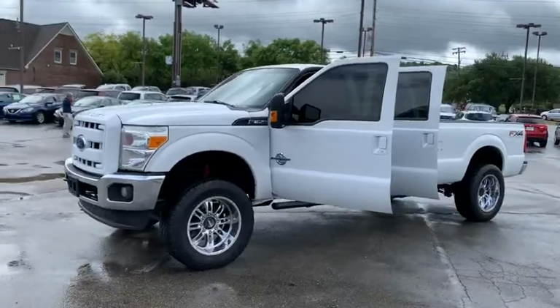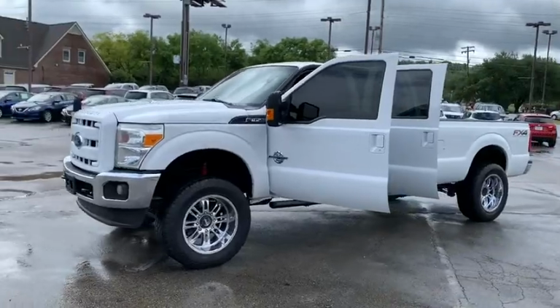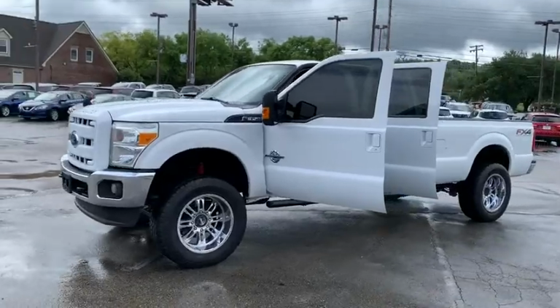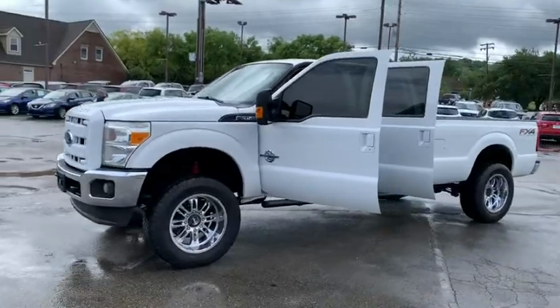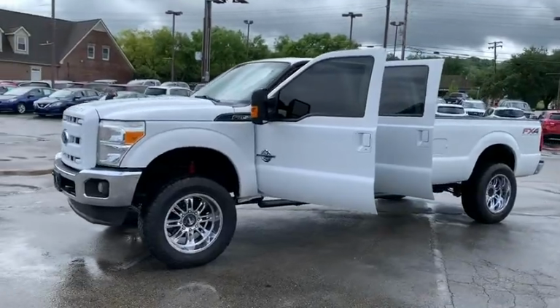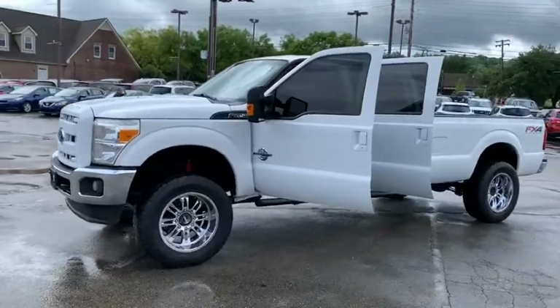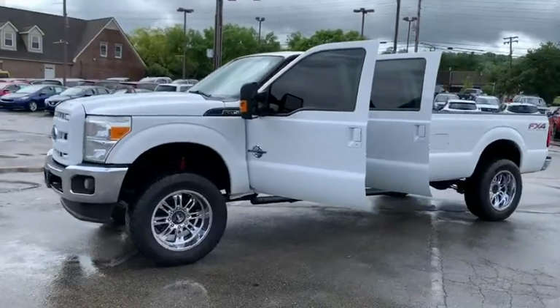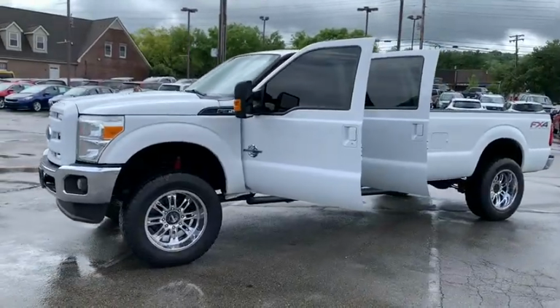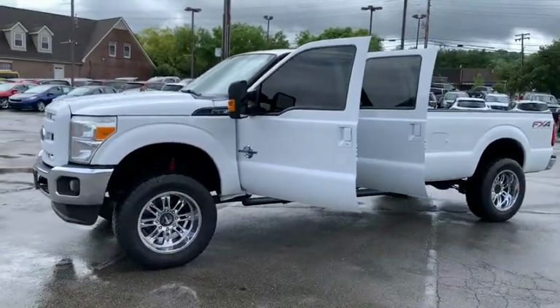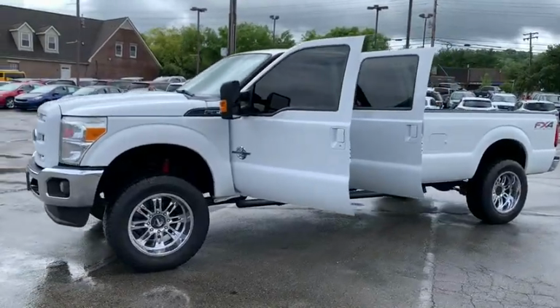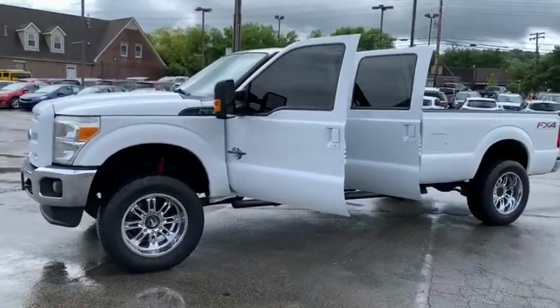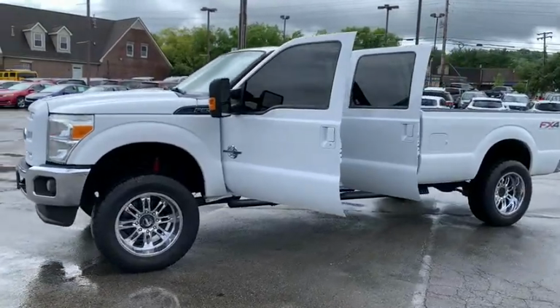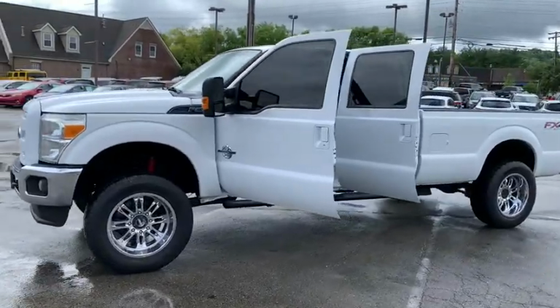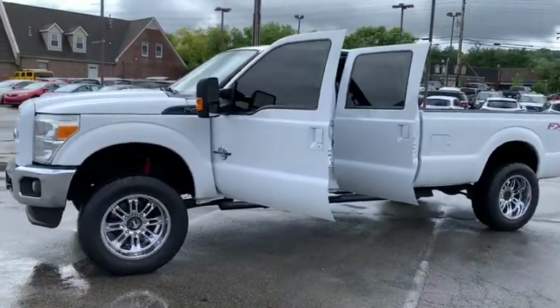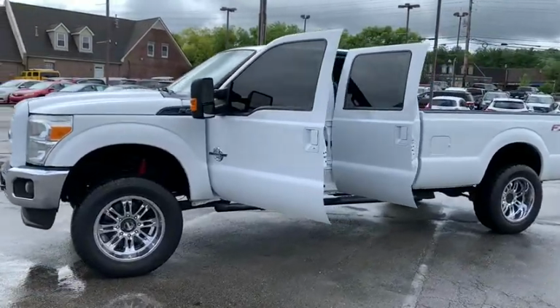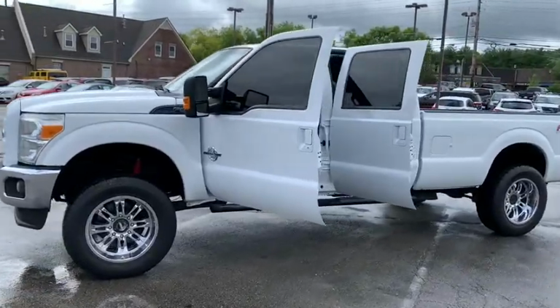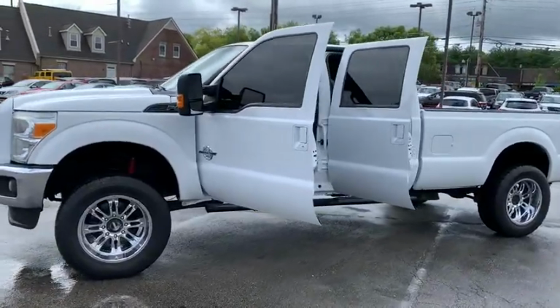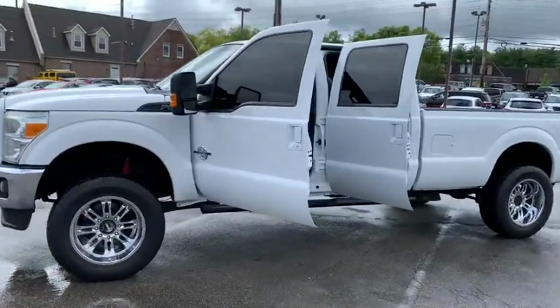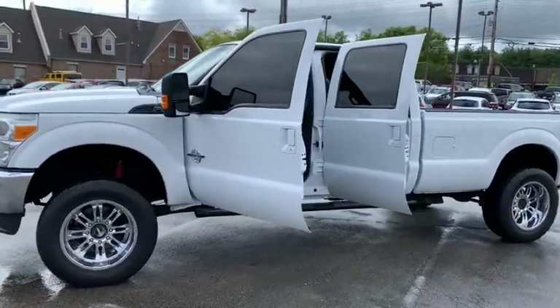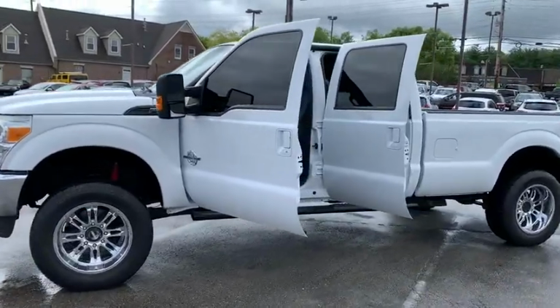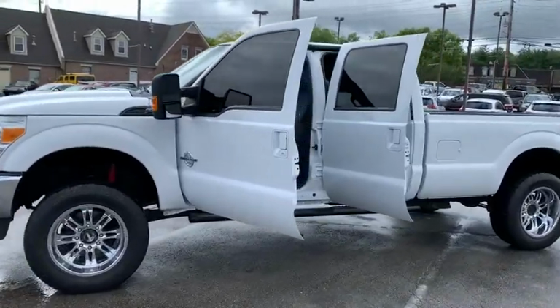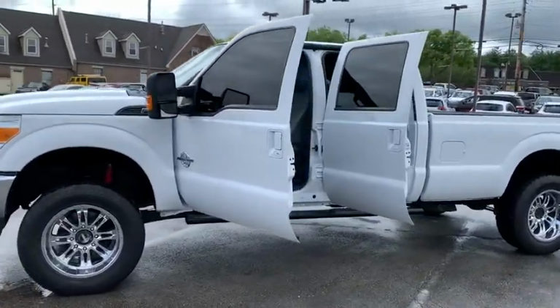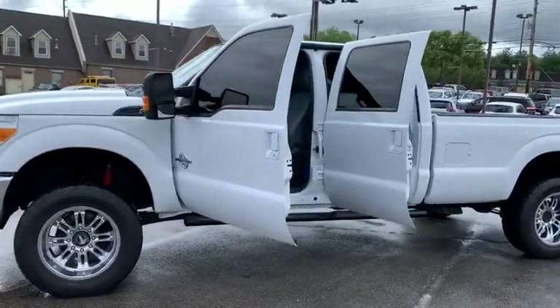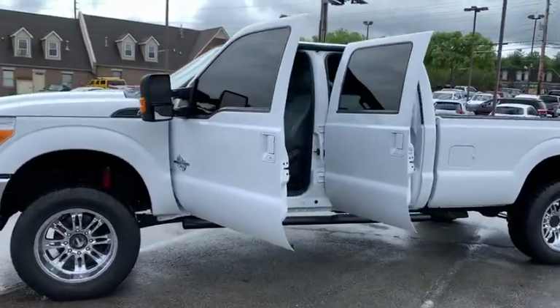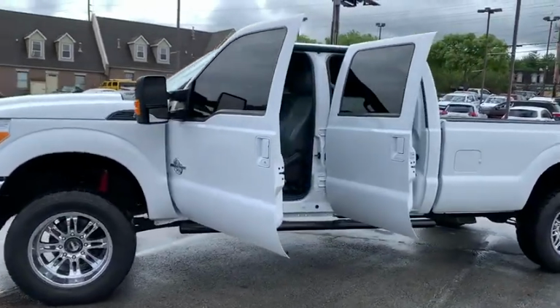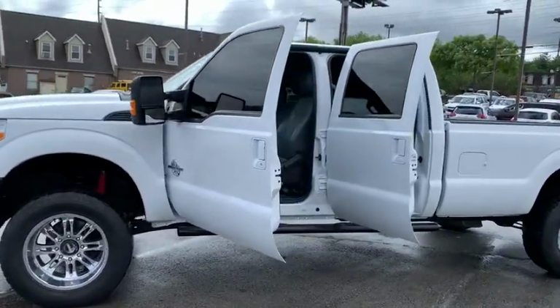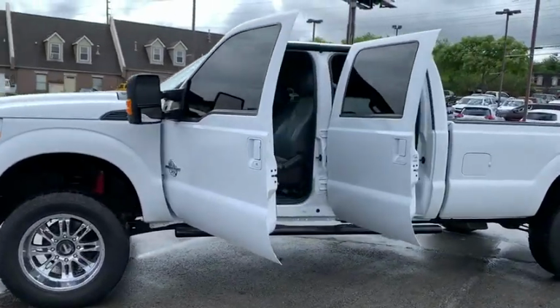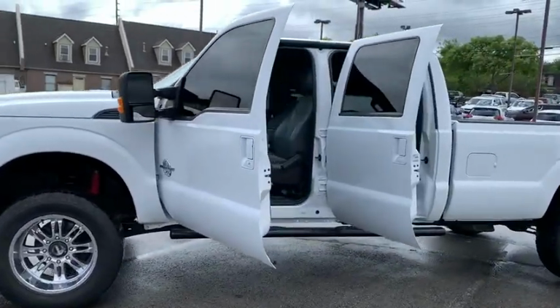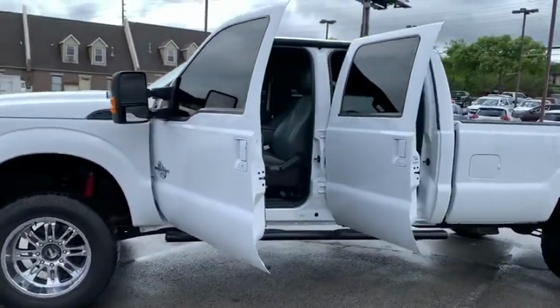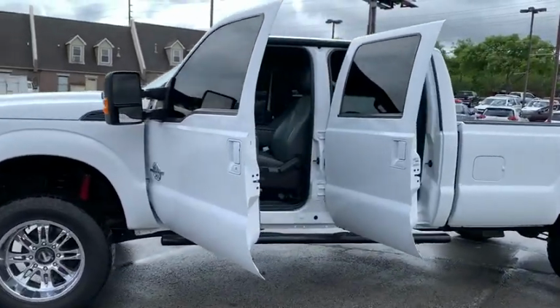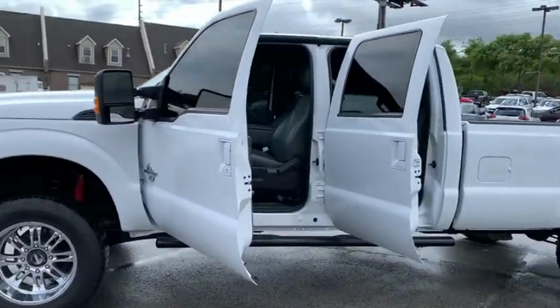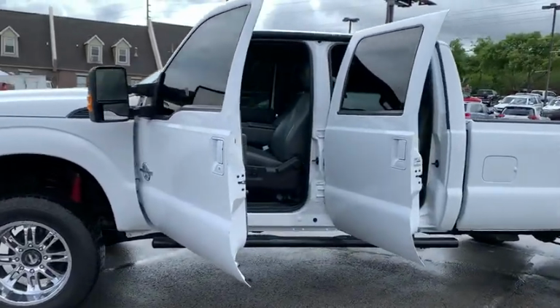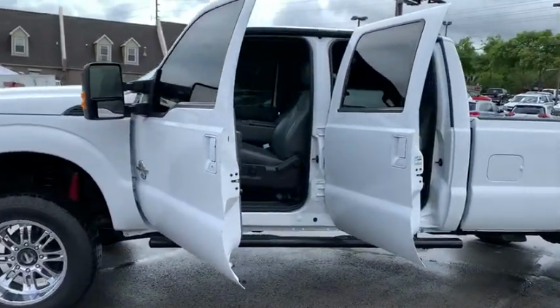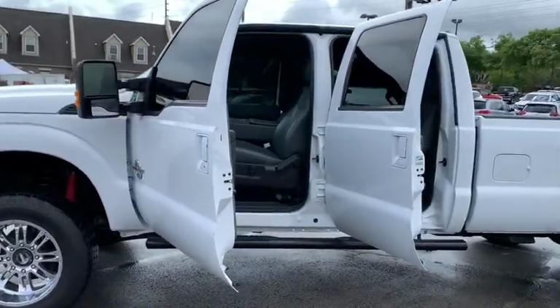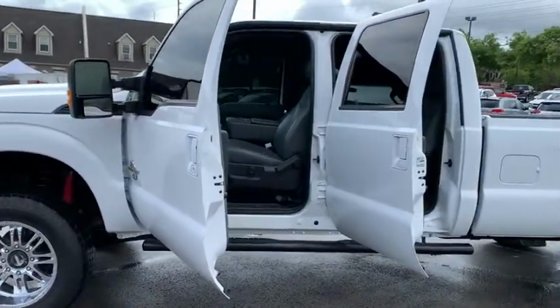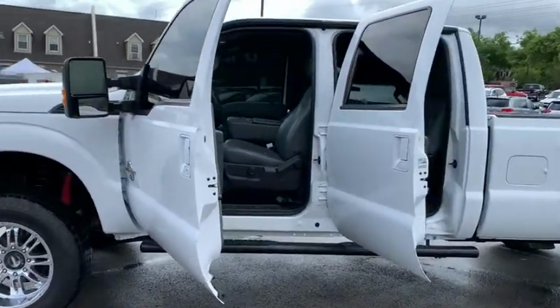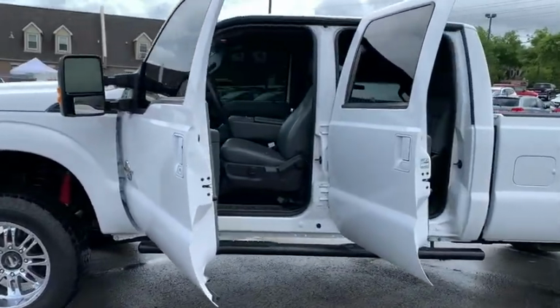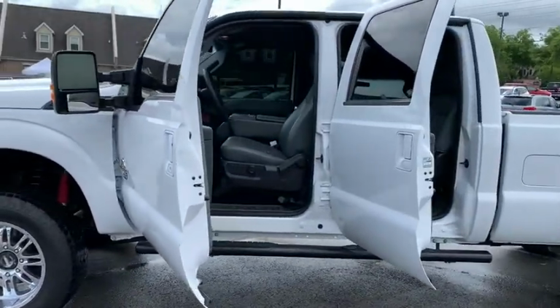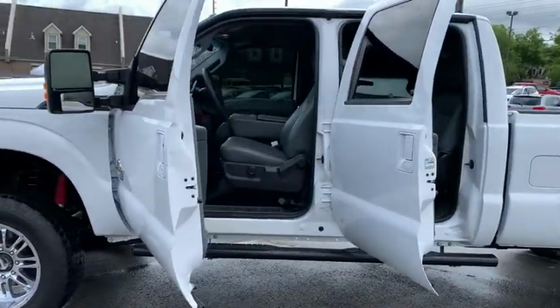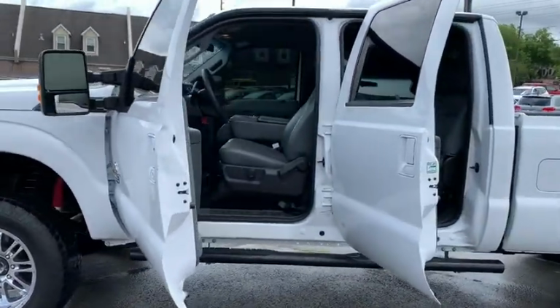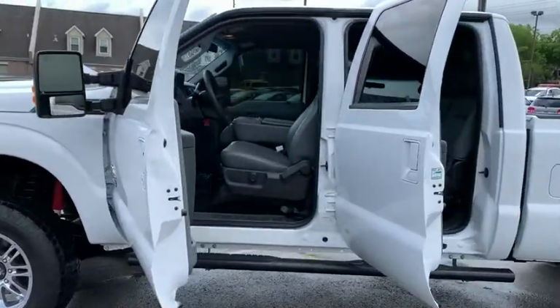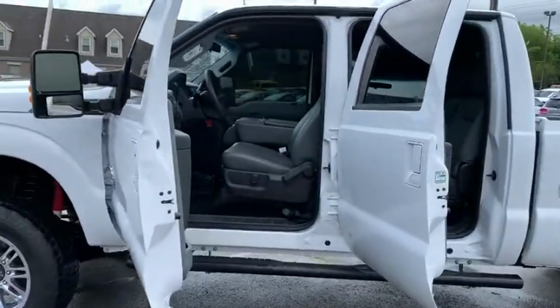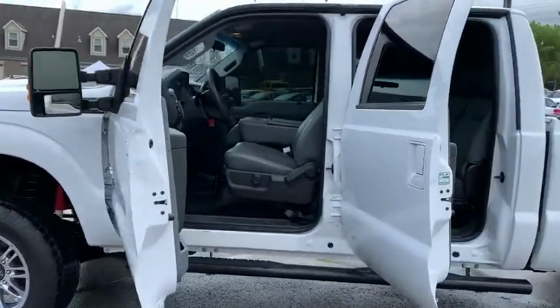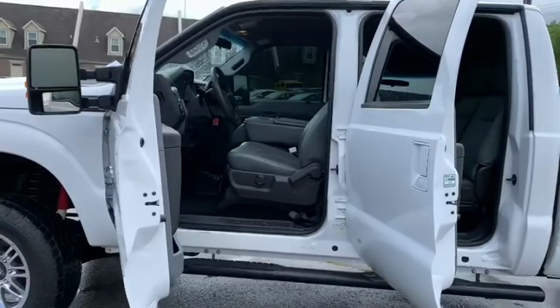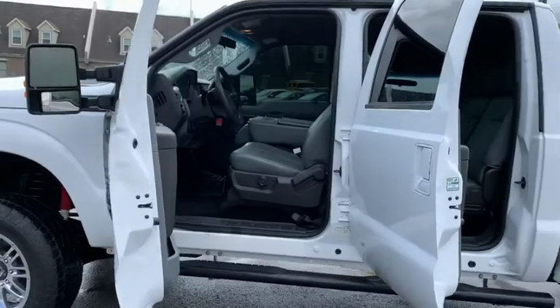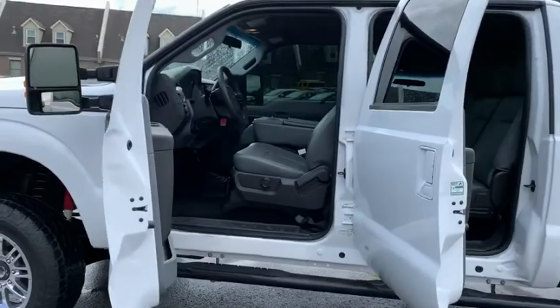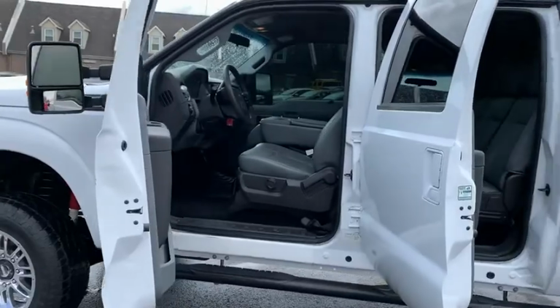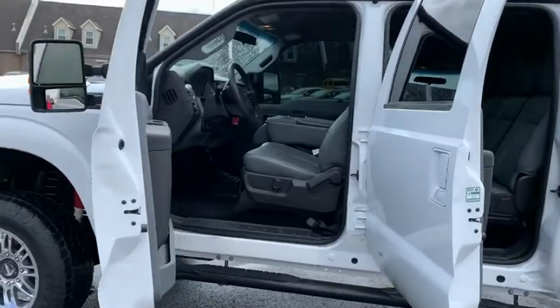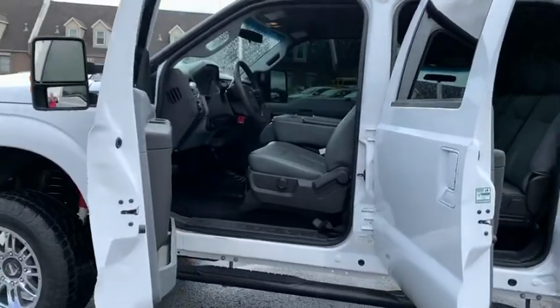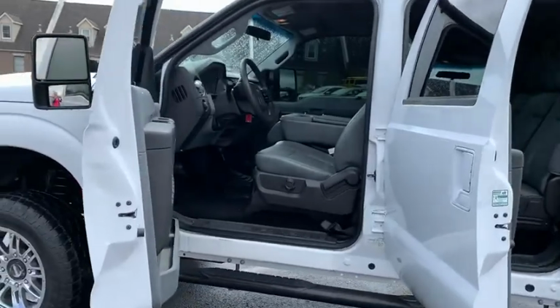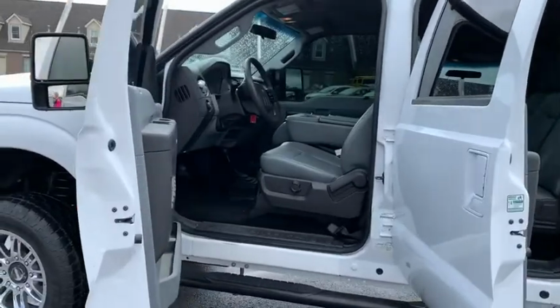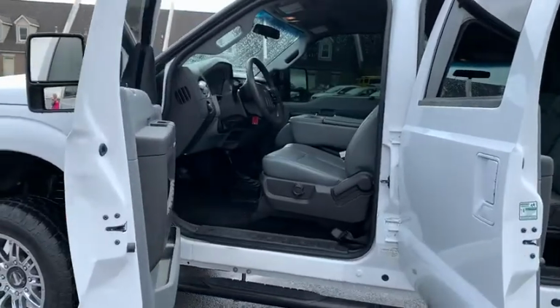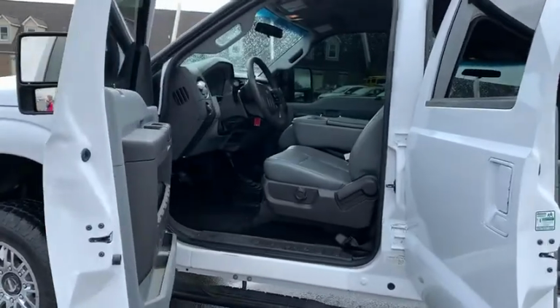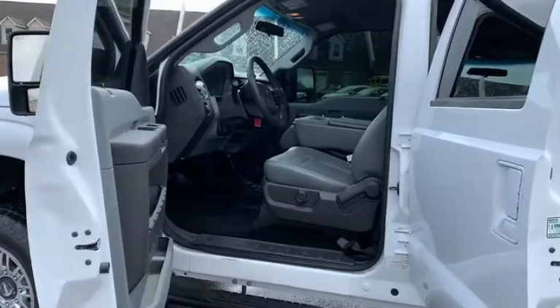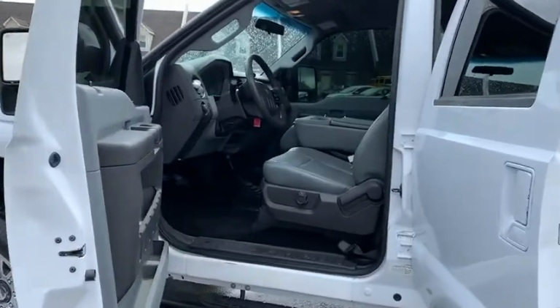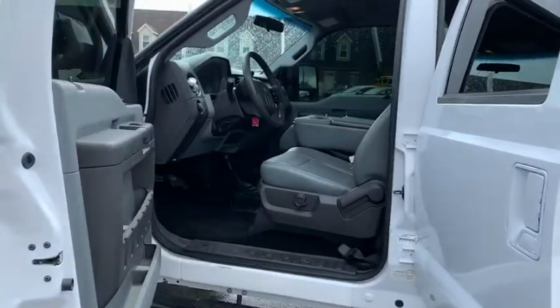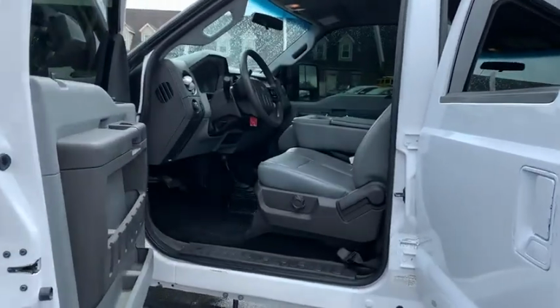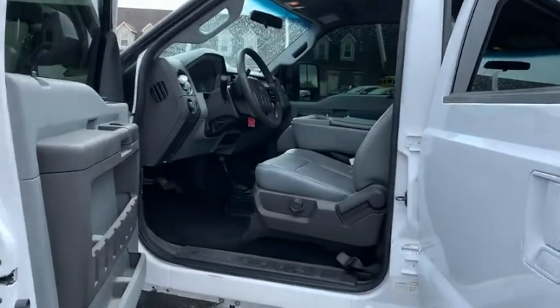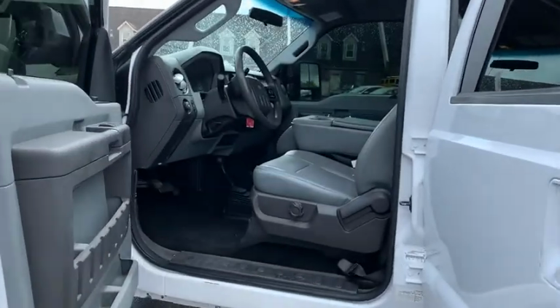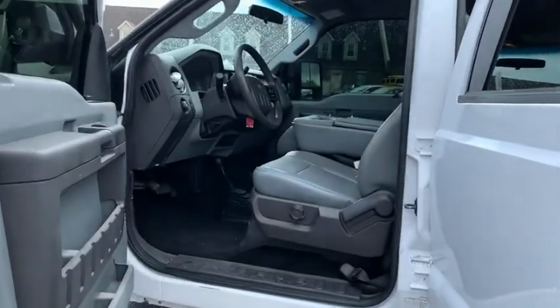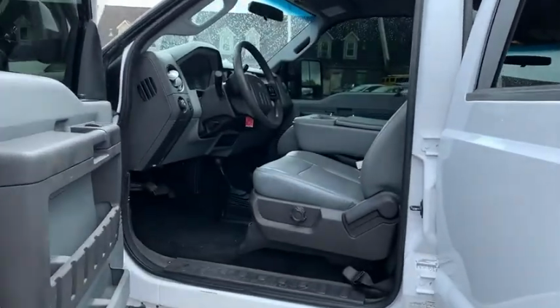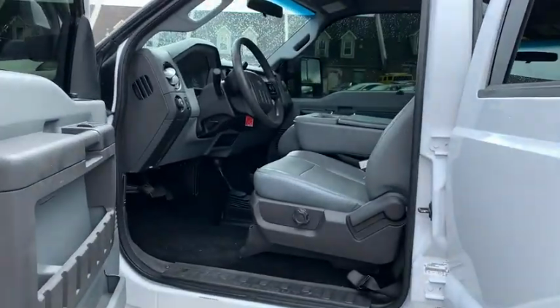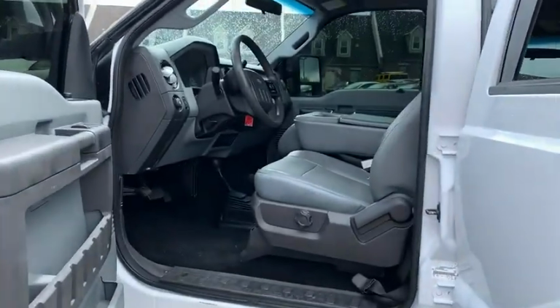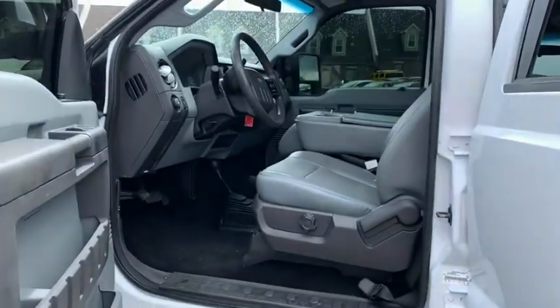Ford F-350 Super Duty. Wouldn't you look great in this vehicle? Stop in today and see for yourself.